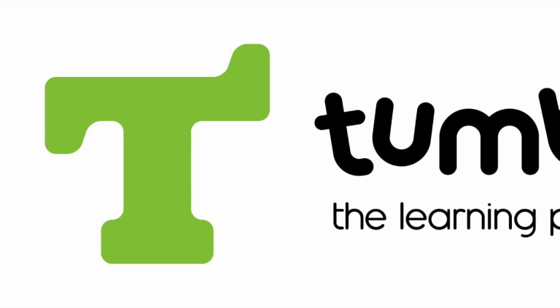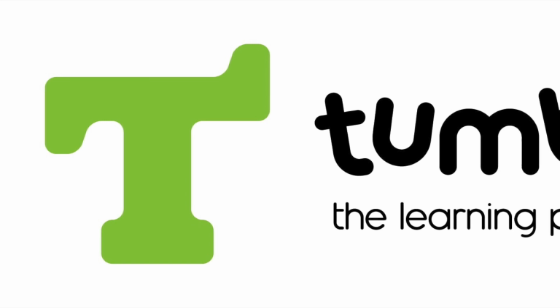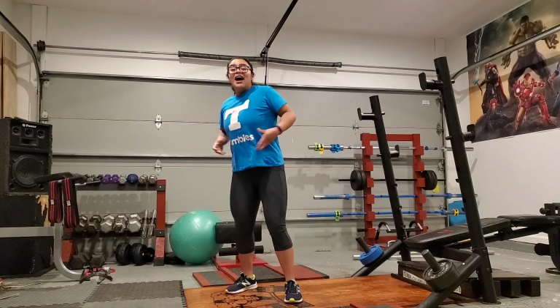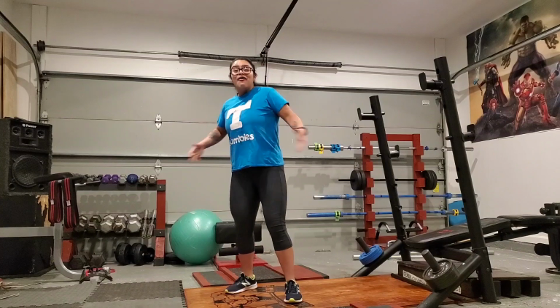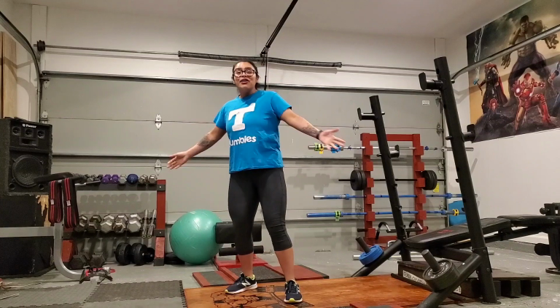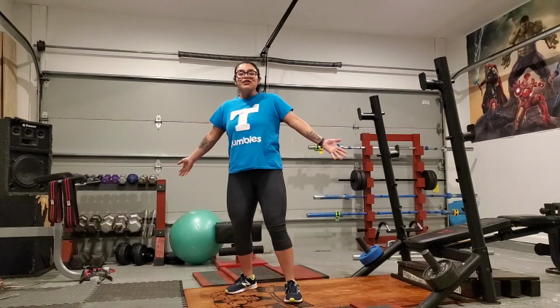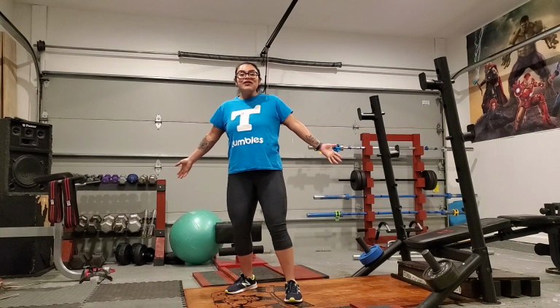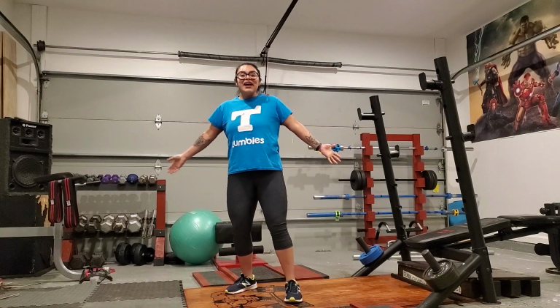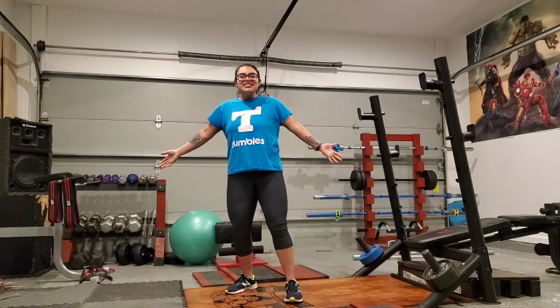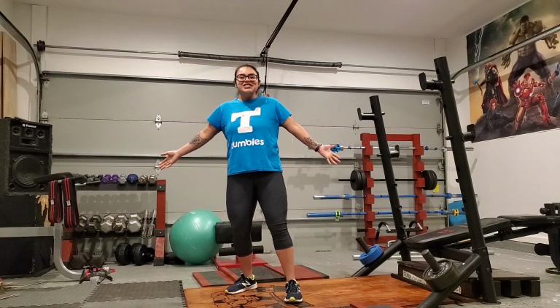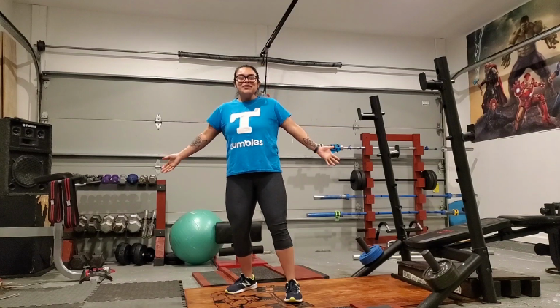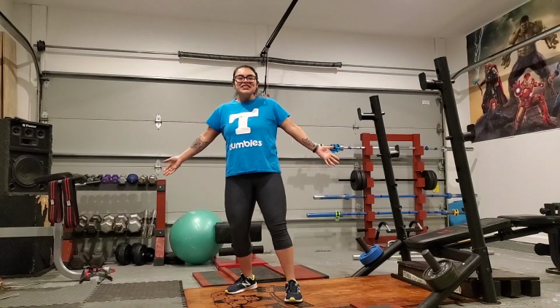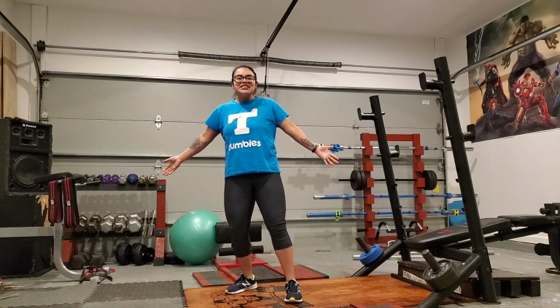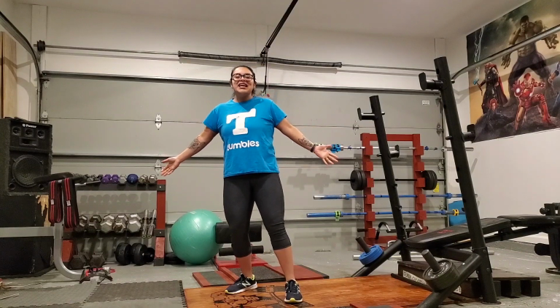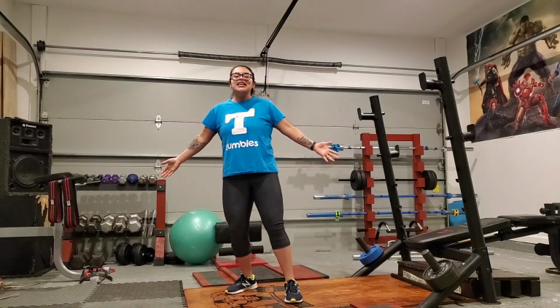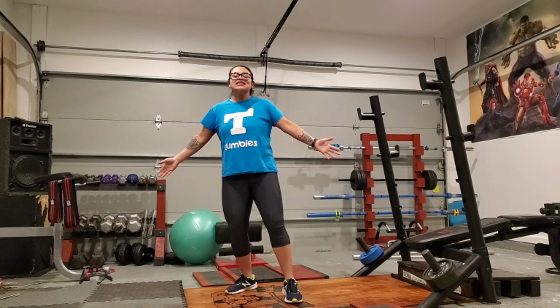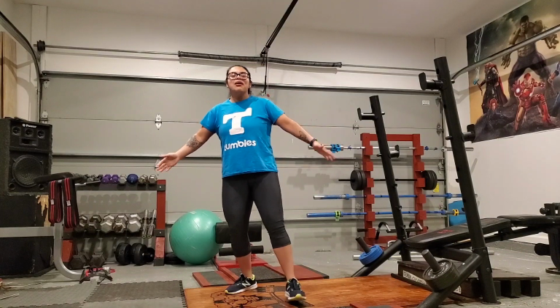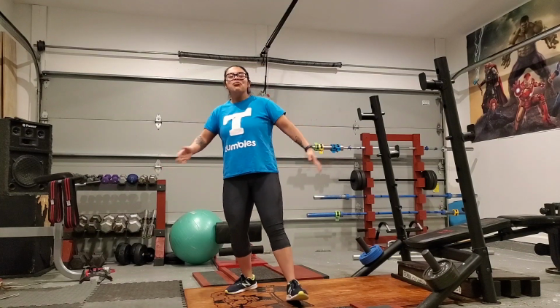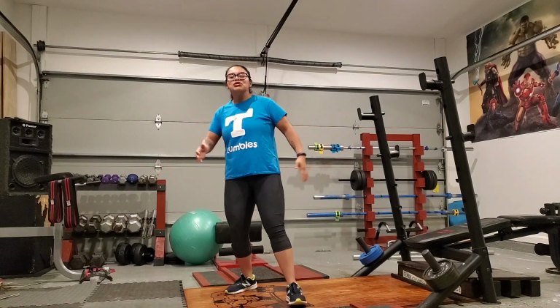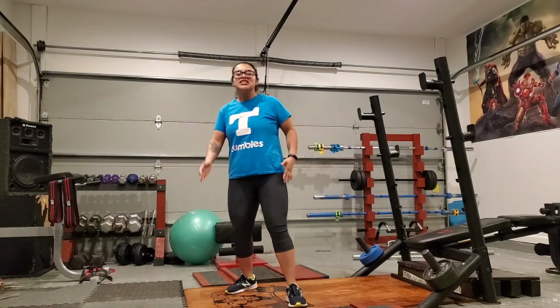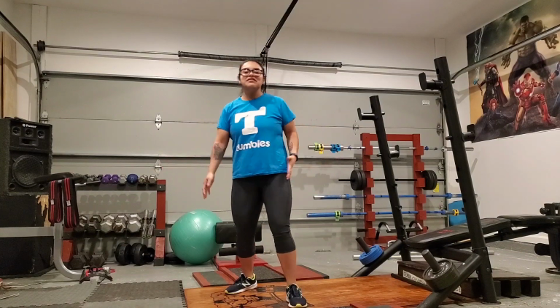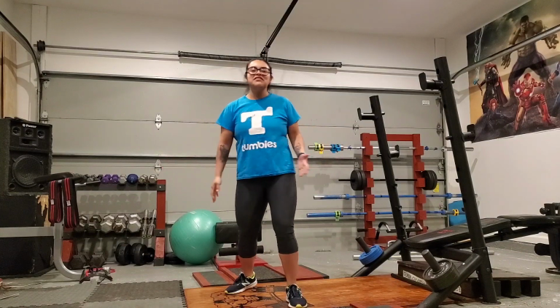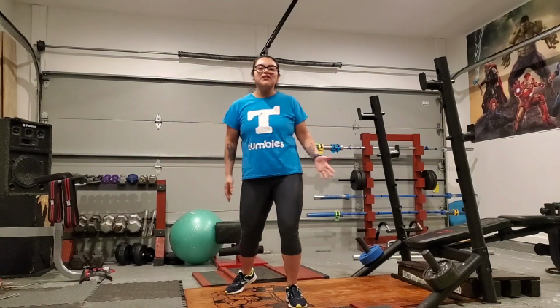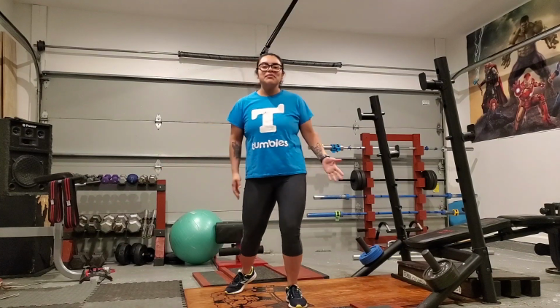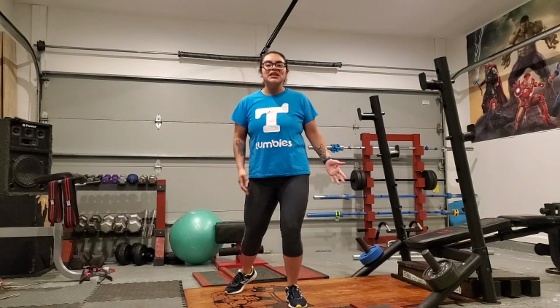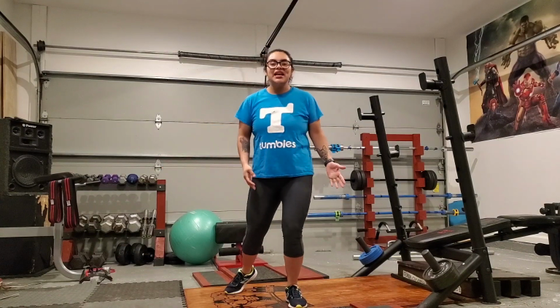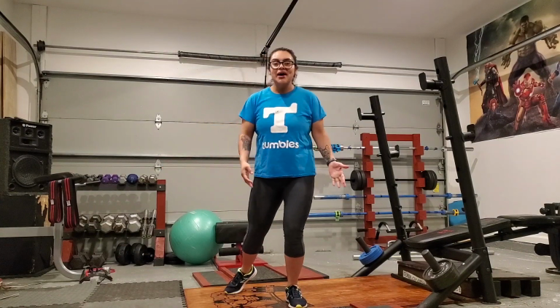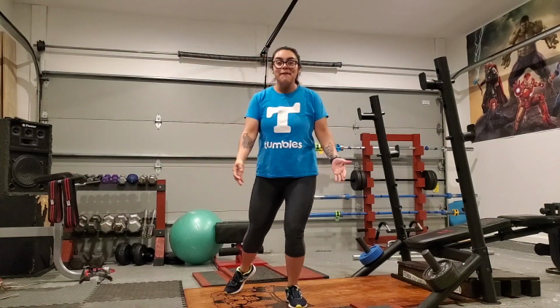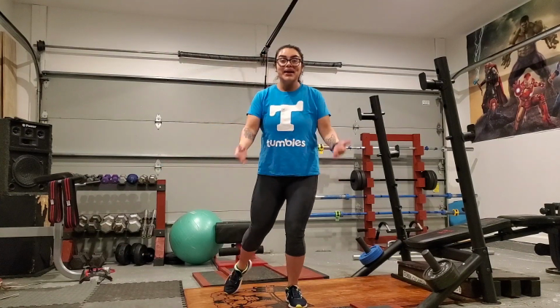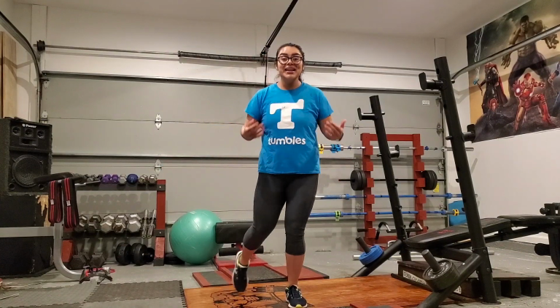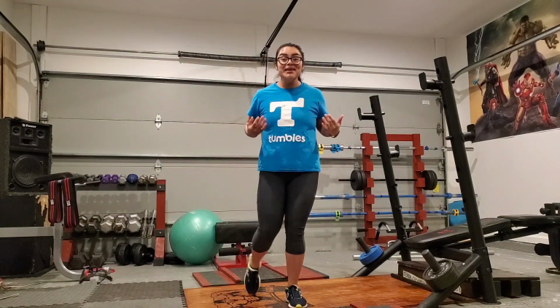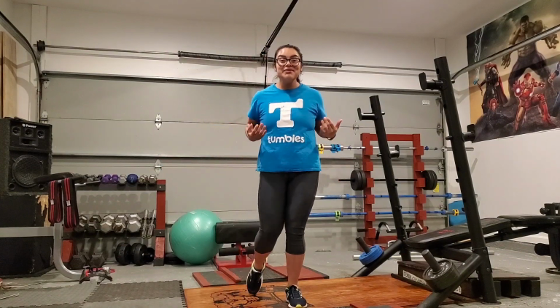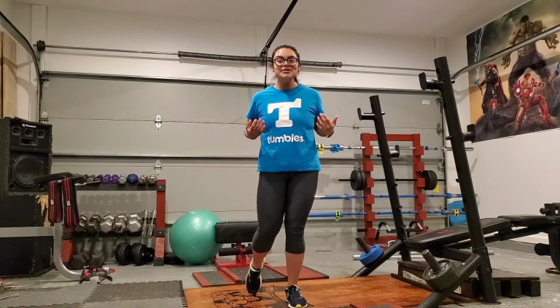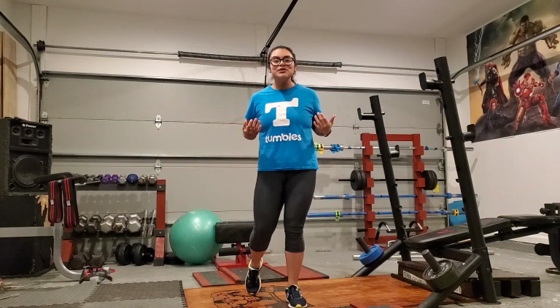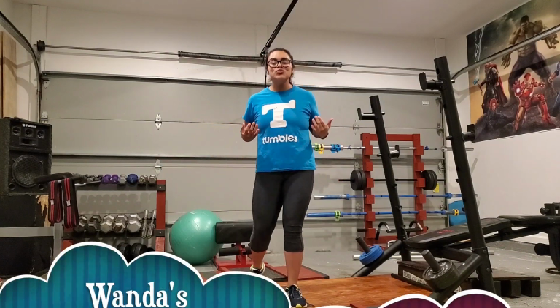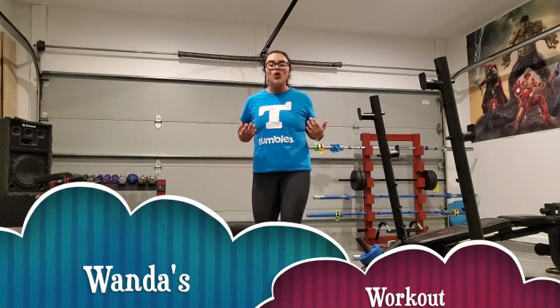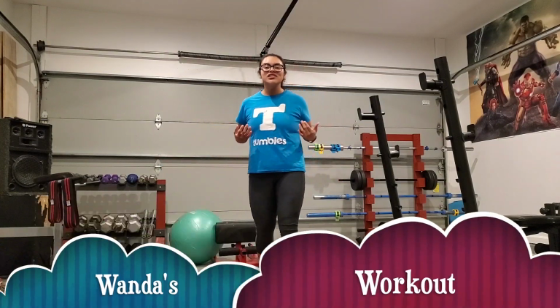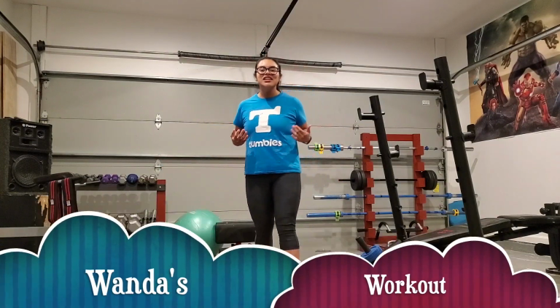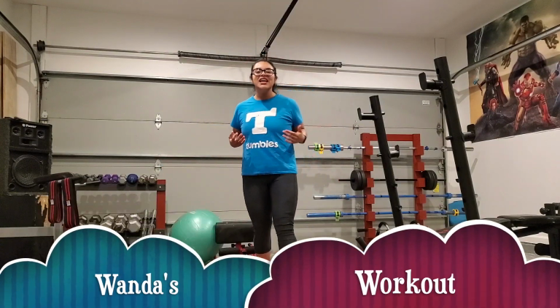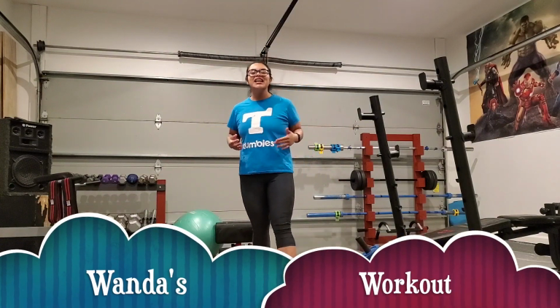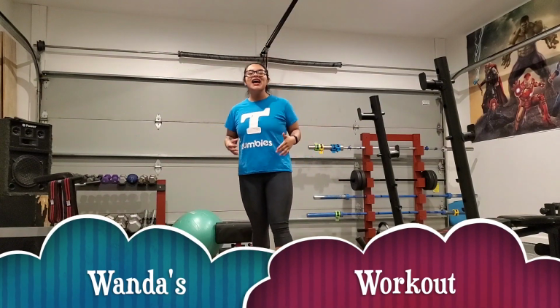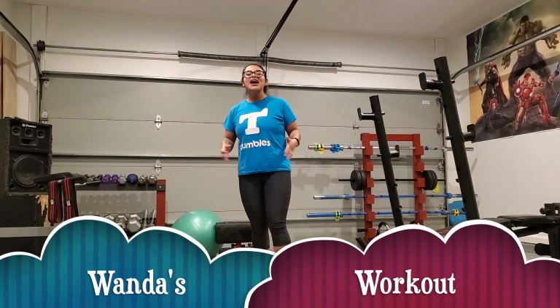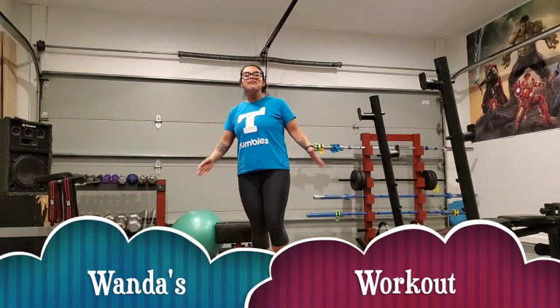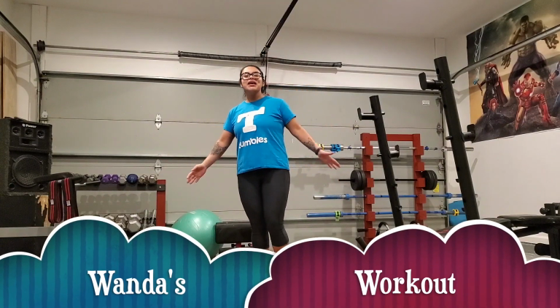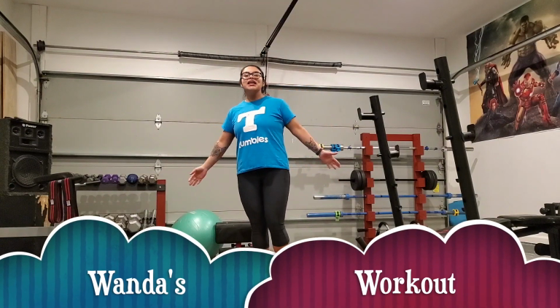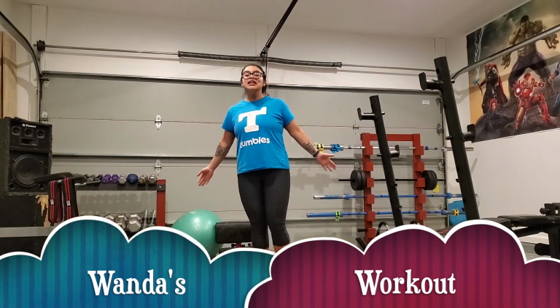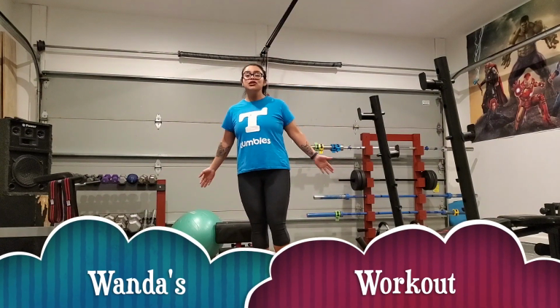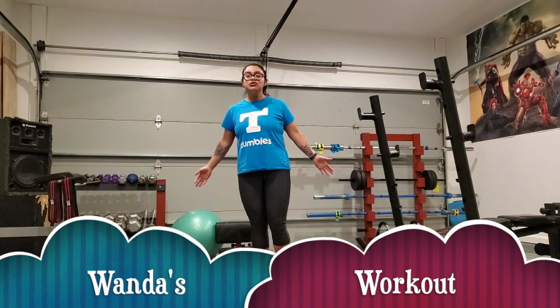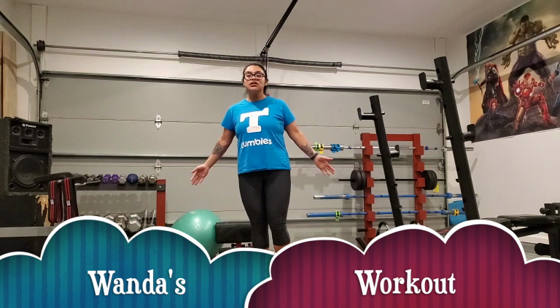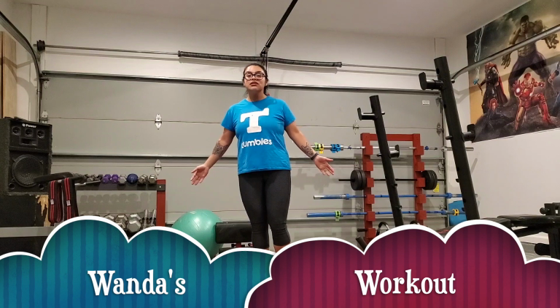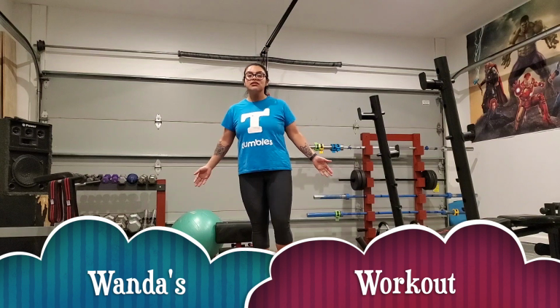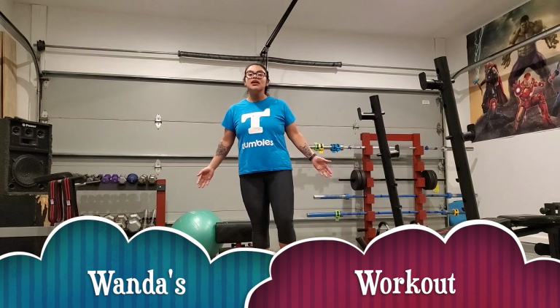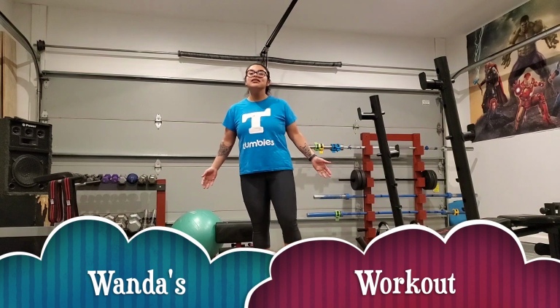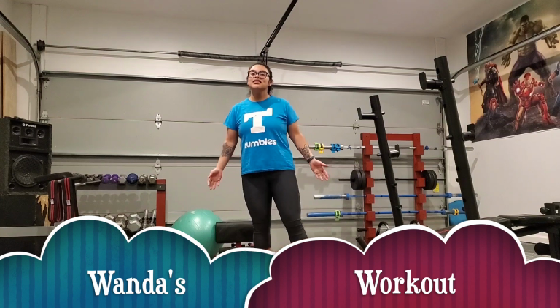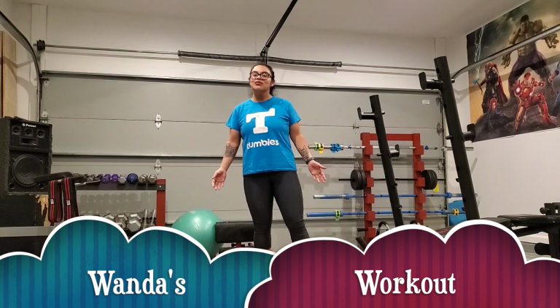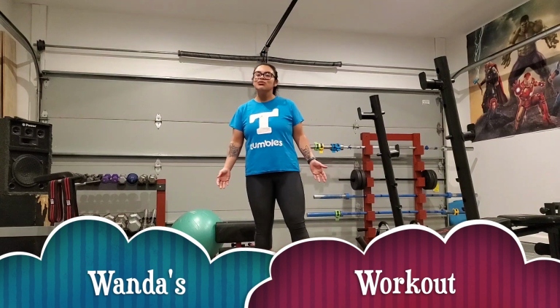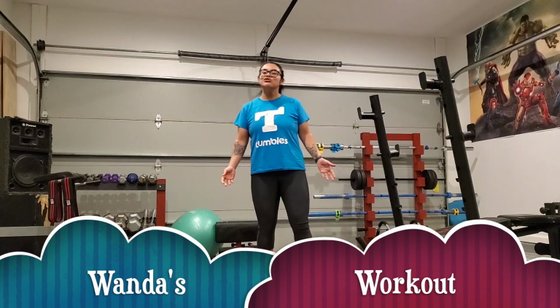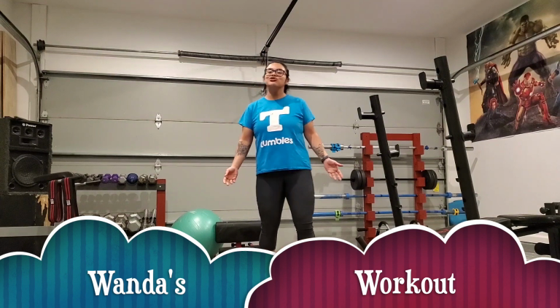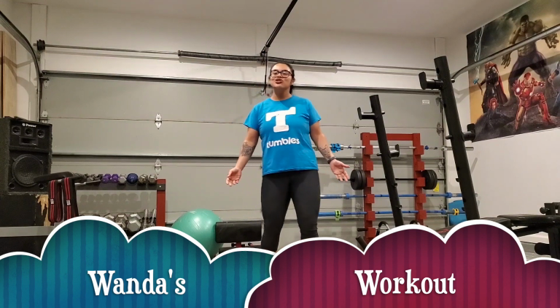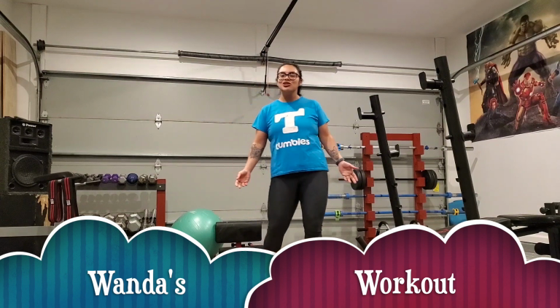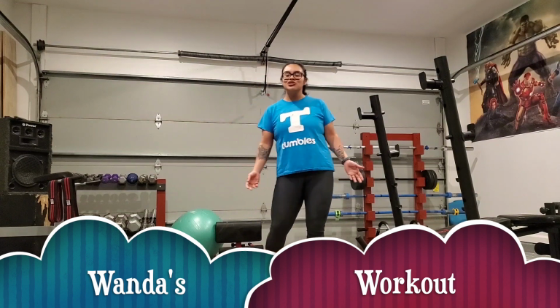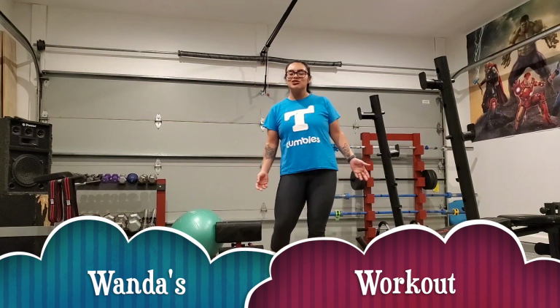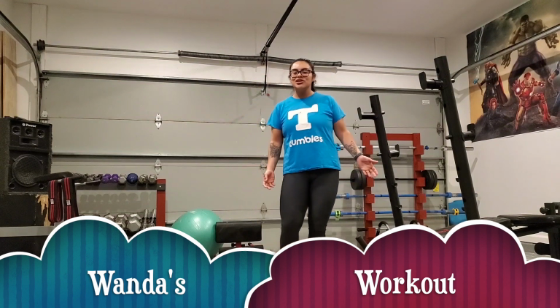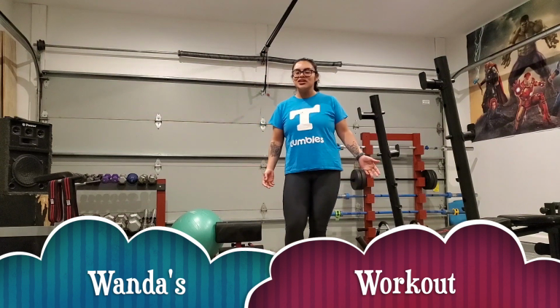How are you guys doing today, Tumbles TV Familia? My name is Ms. Wanda and I'm a lead trainer at Tumbles Johns Creek.